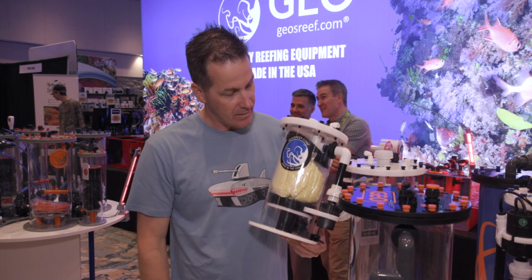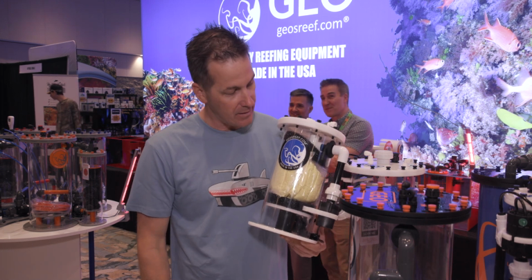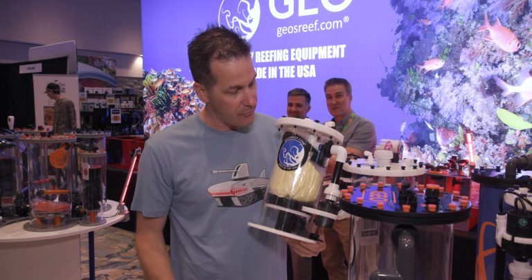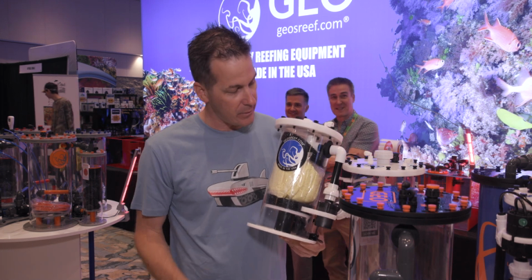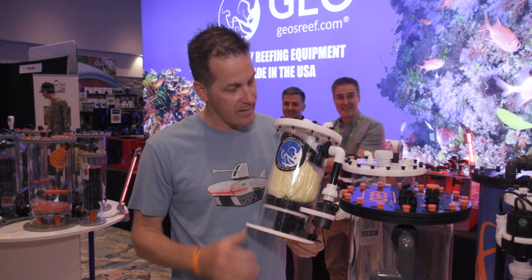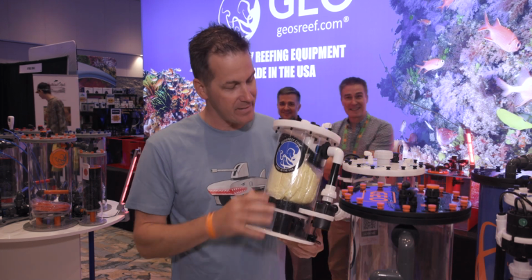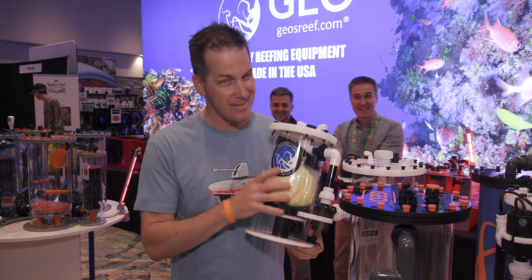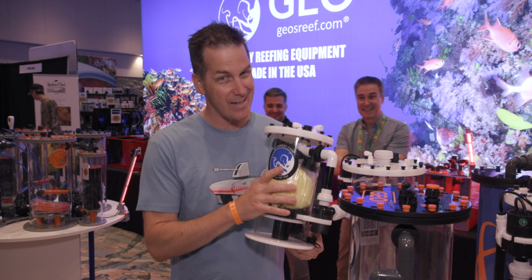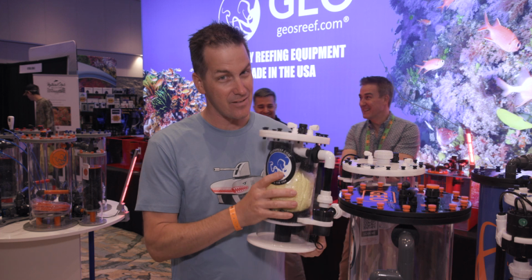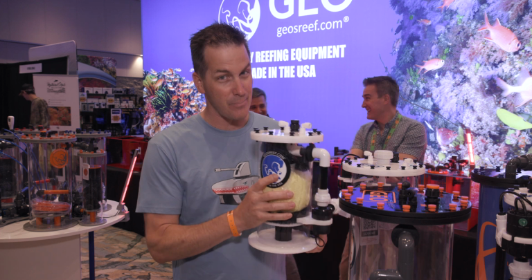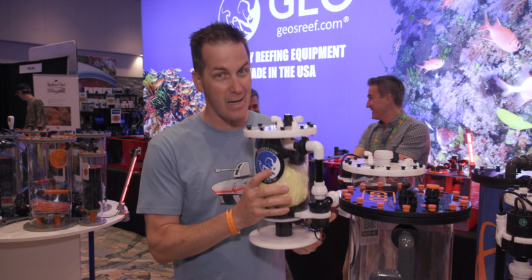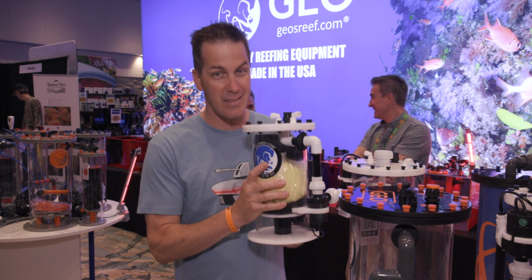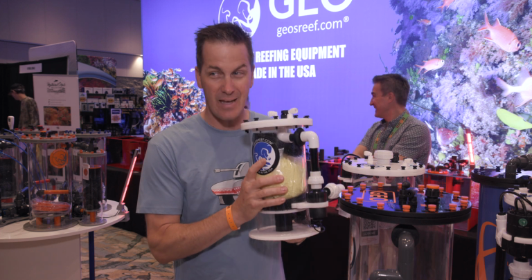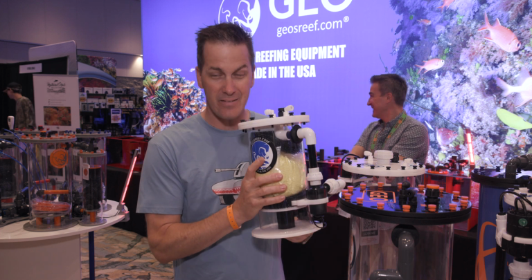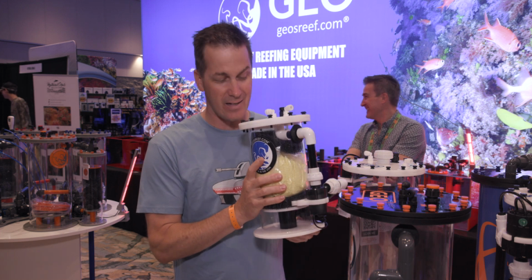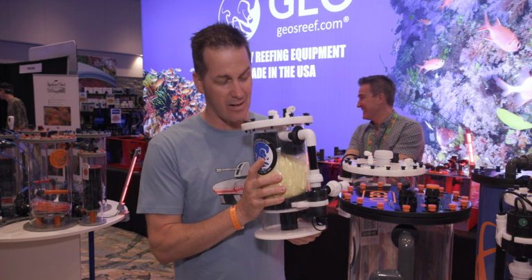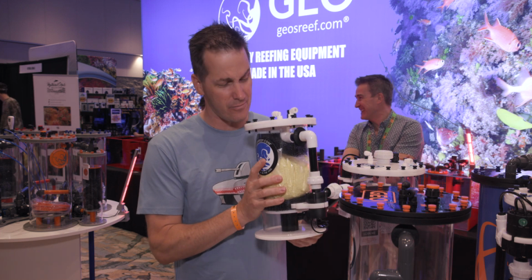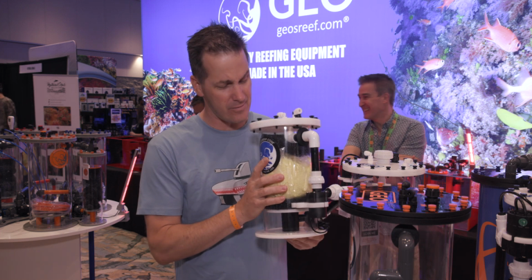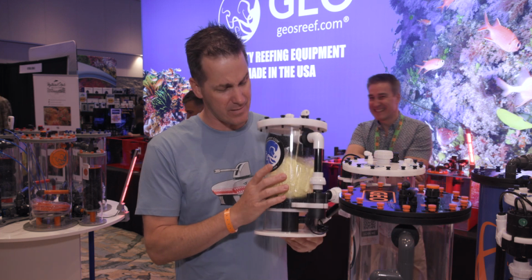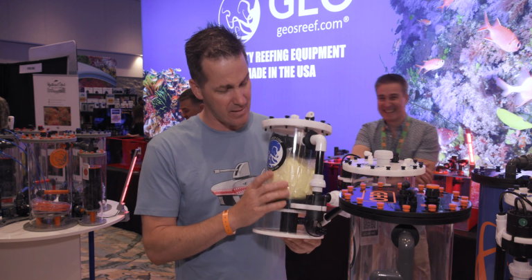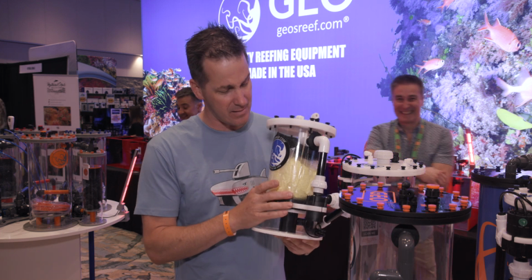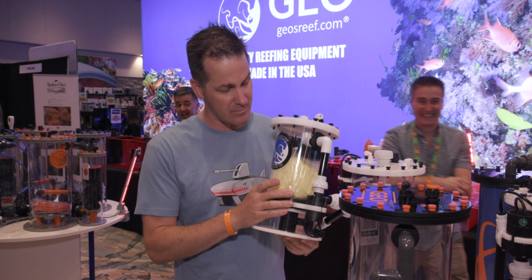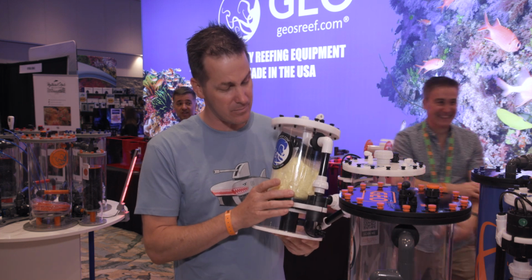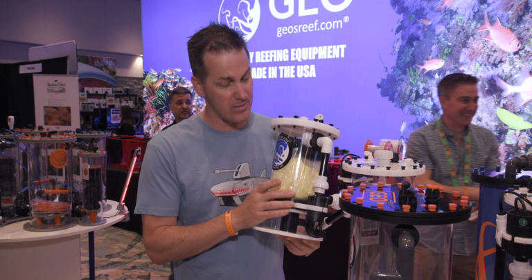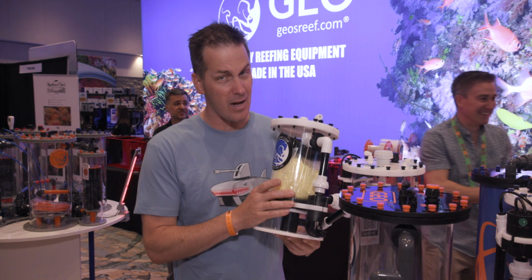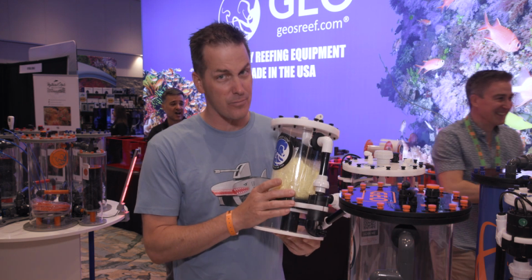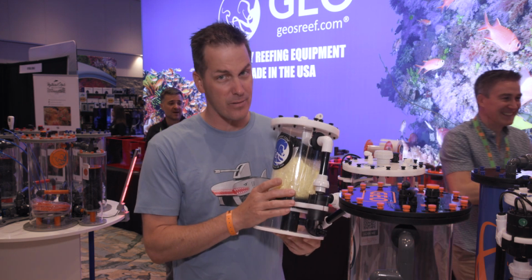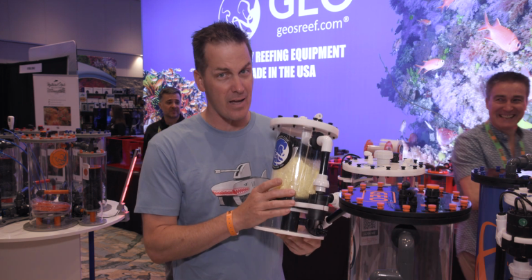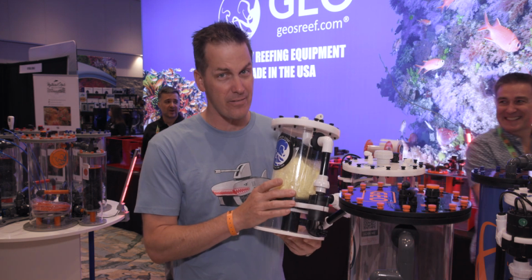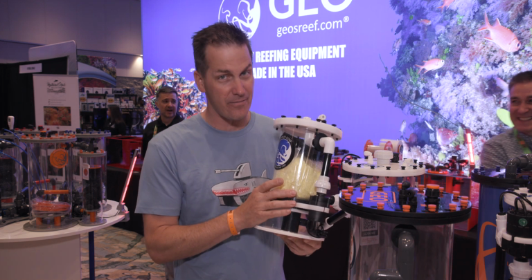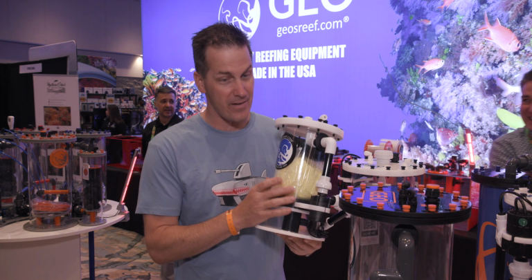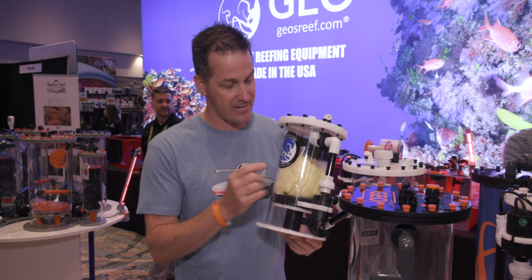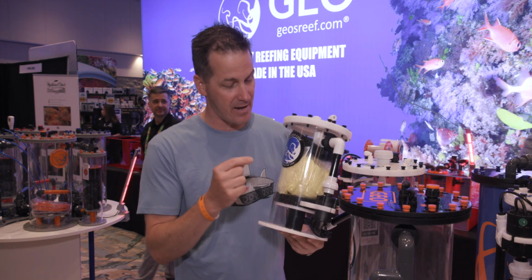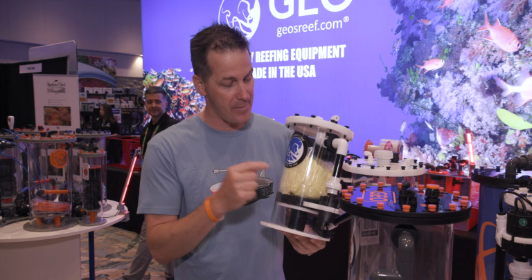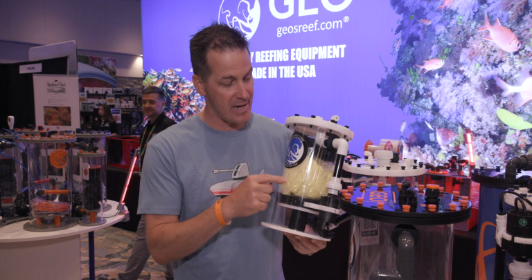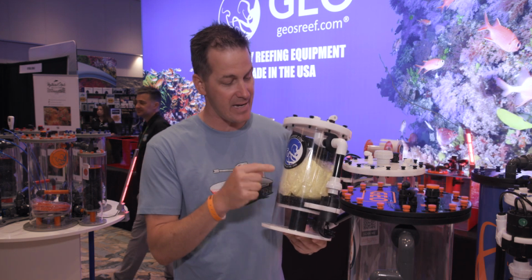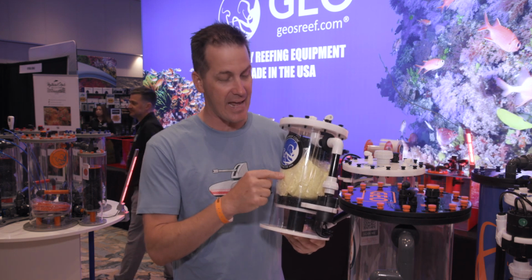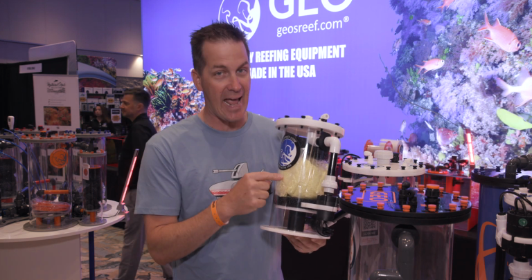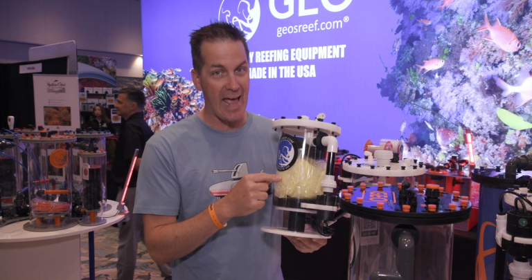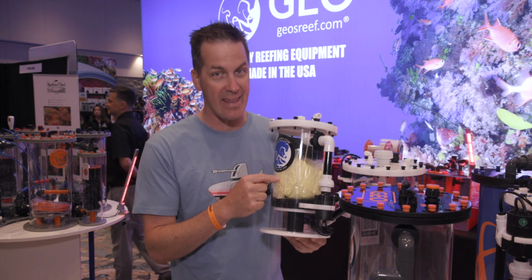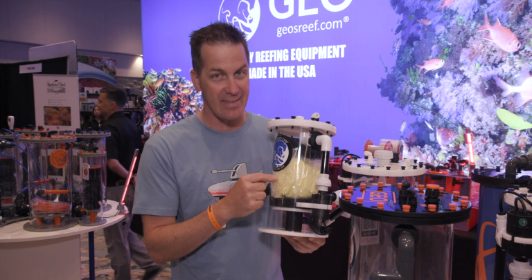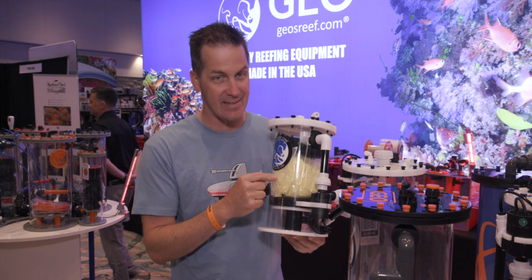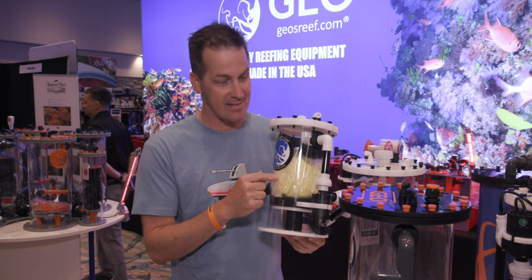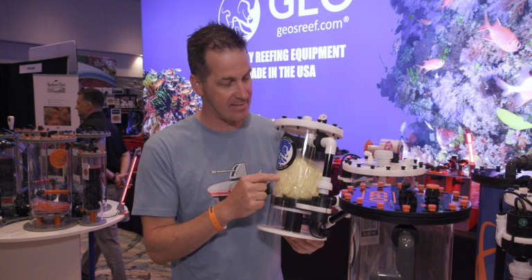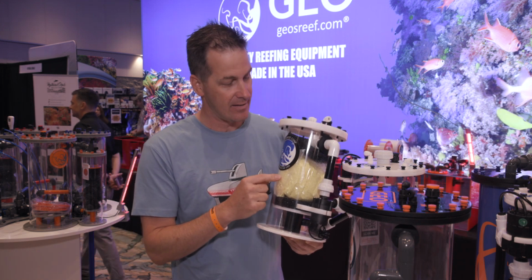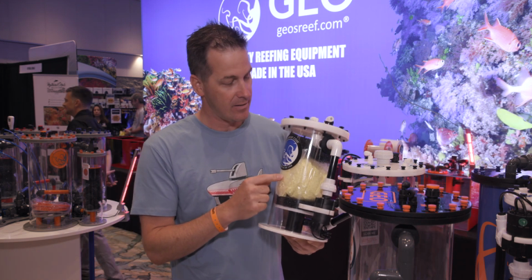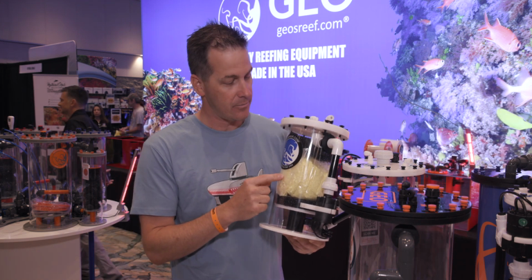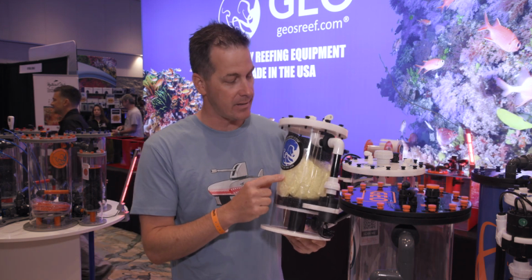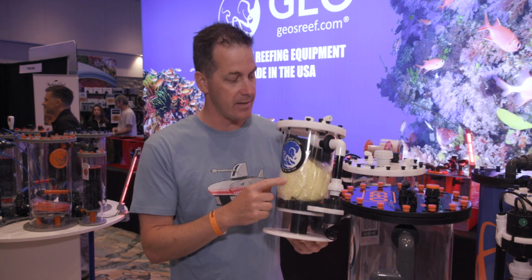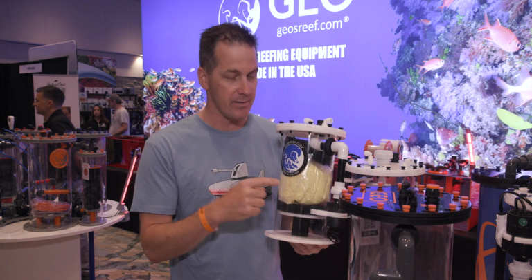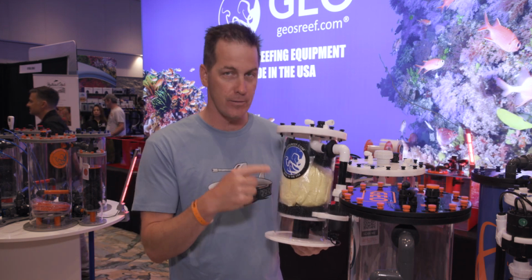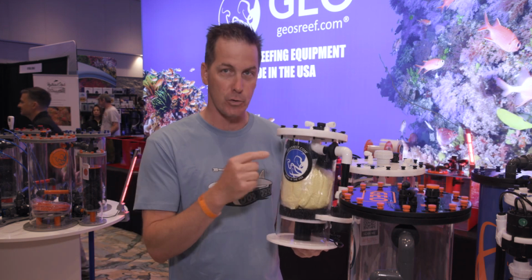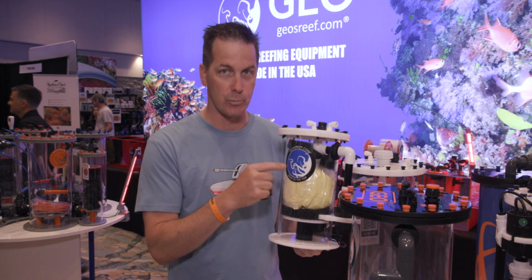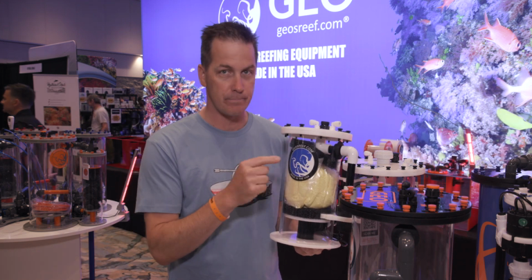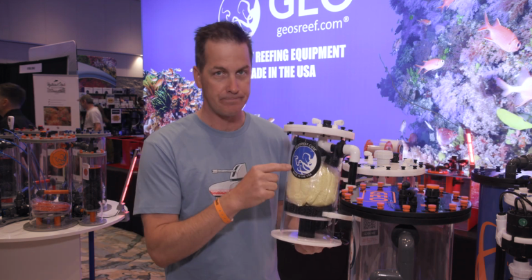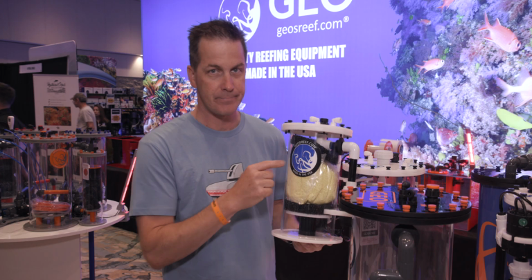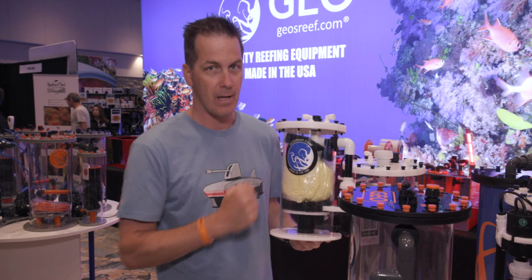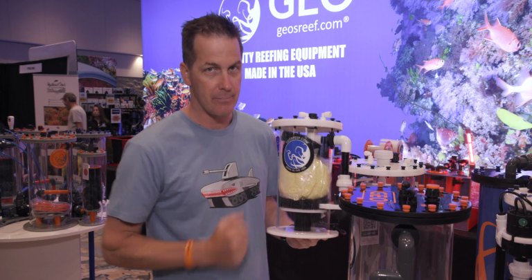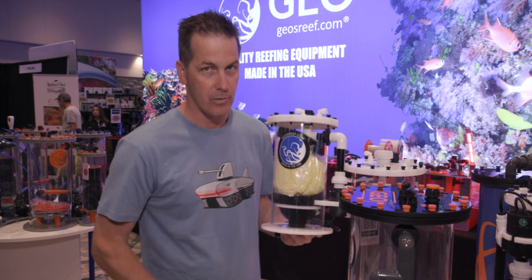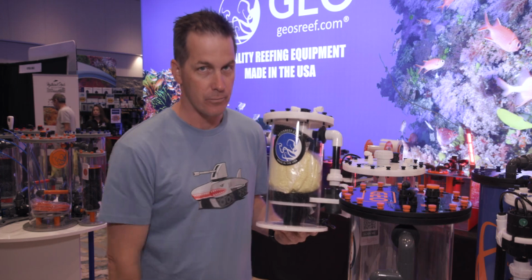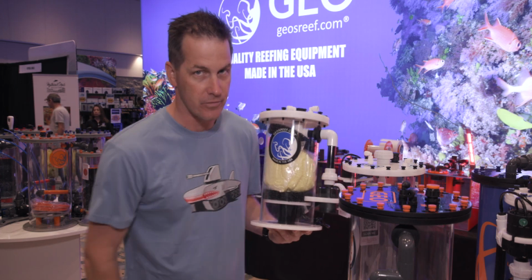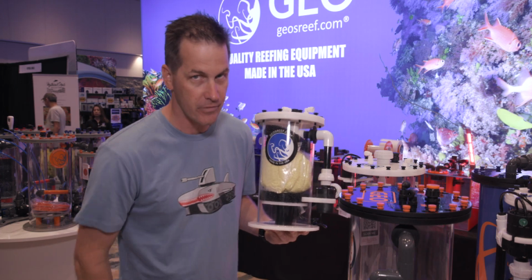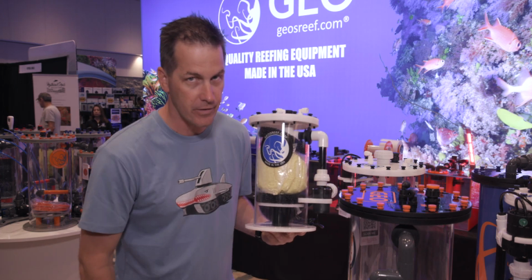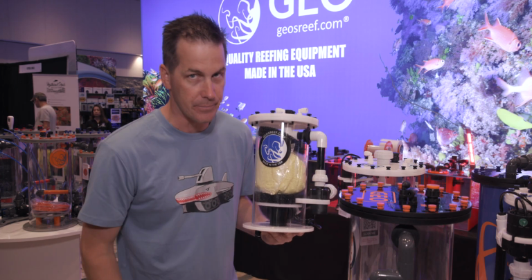I love one of these things. My thousand-gallon reef is getting stocked with heavy fish and I may need to add this. When I do, I'm going with Geo.